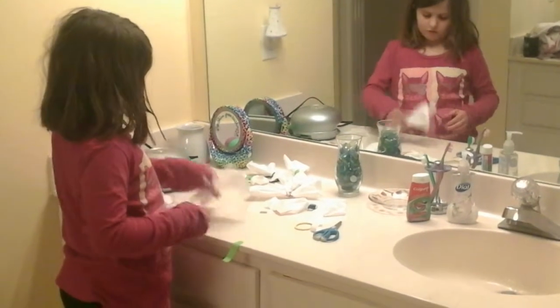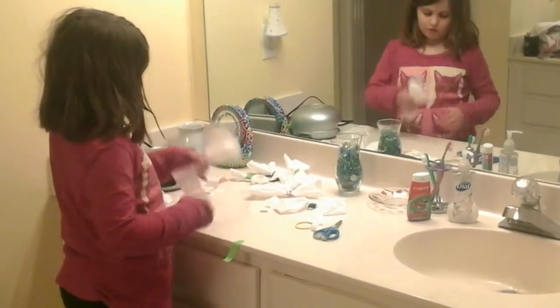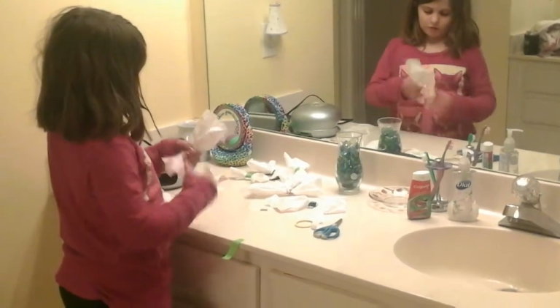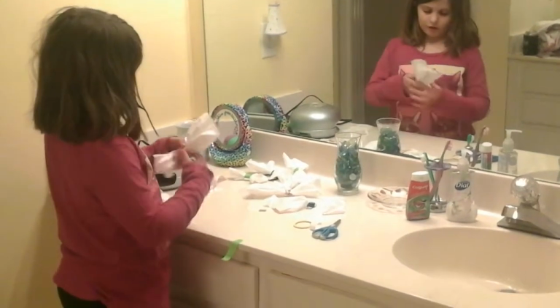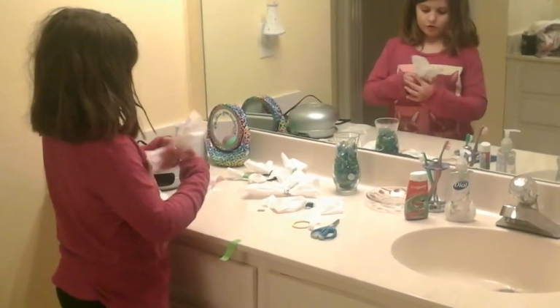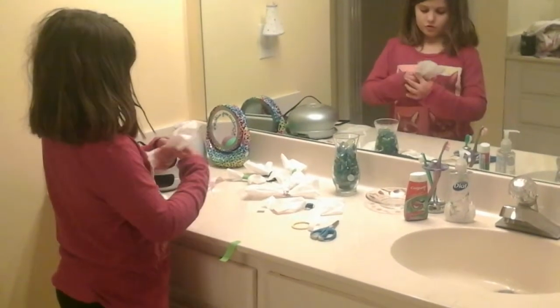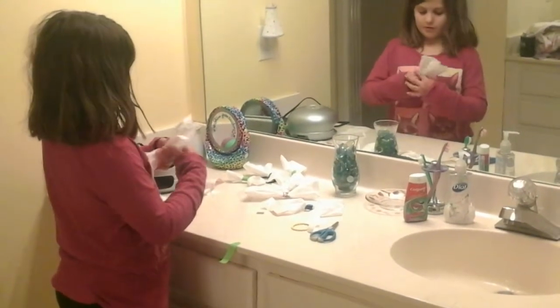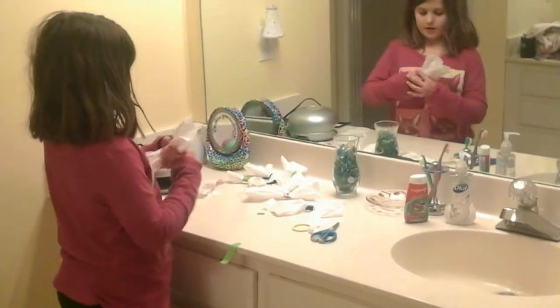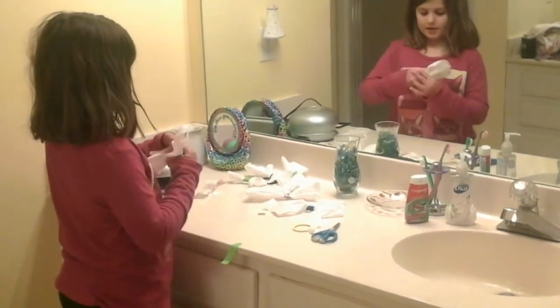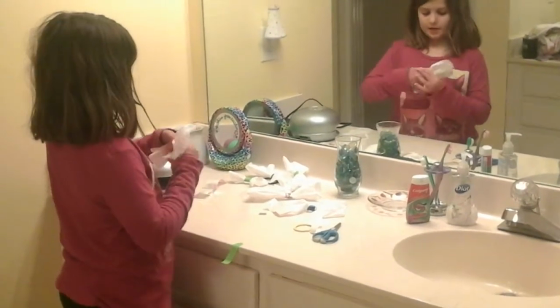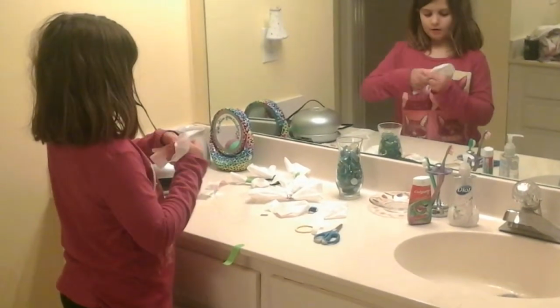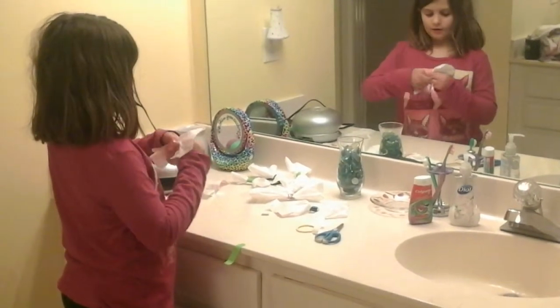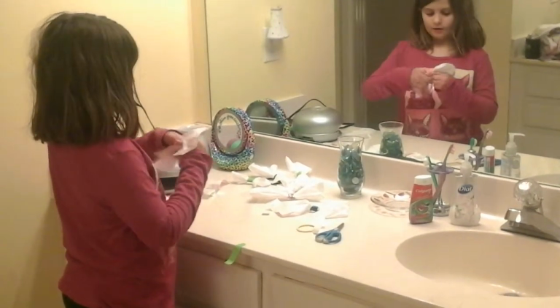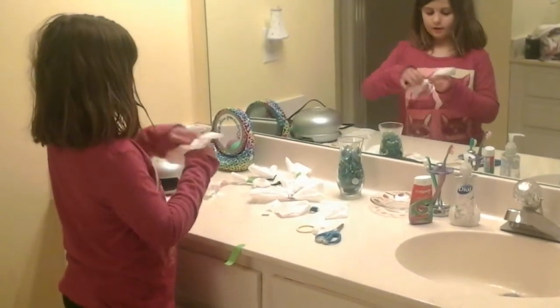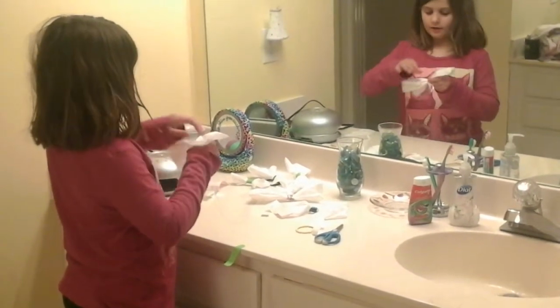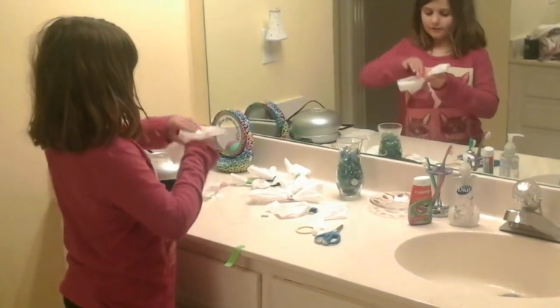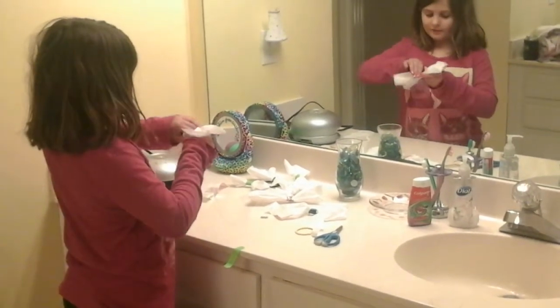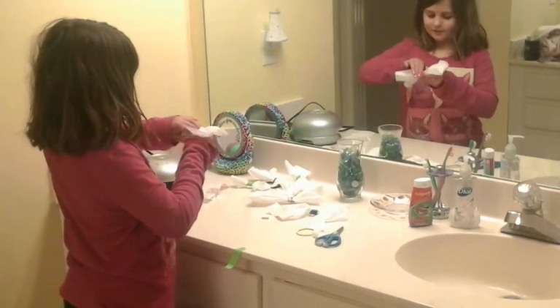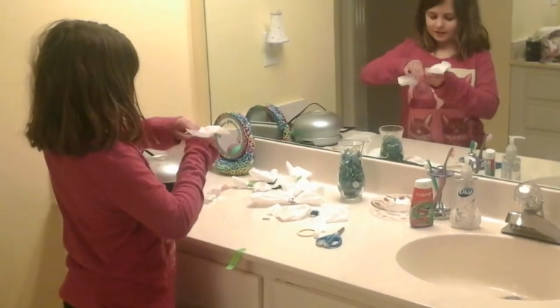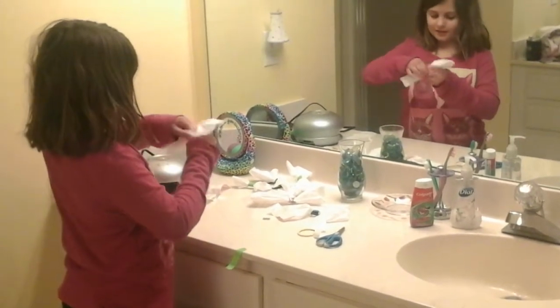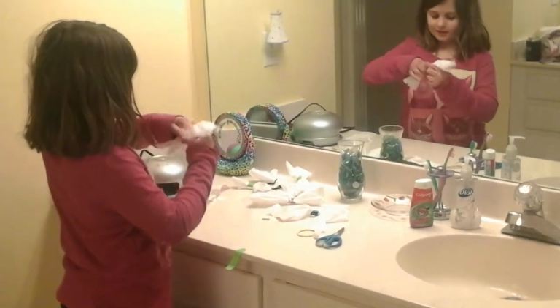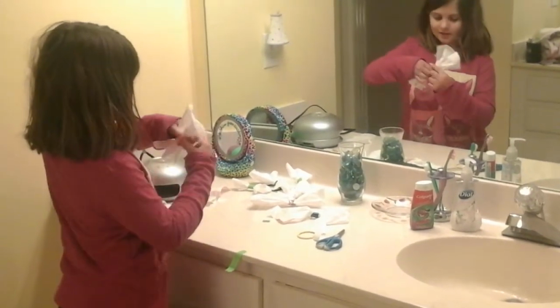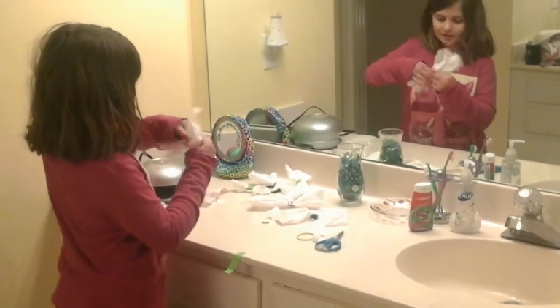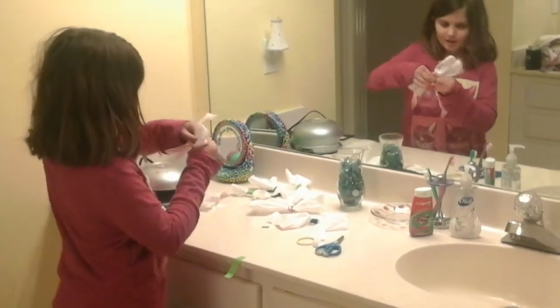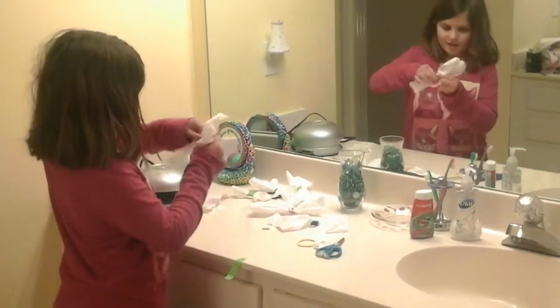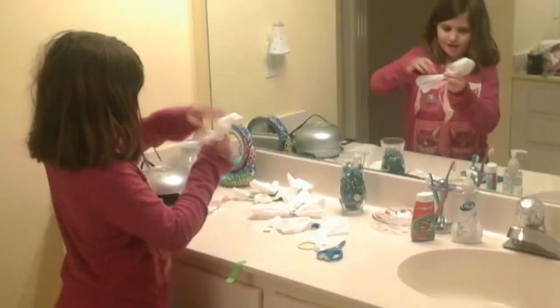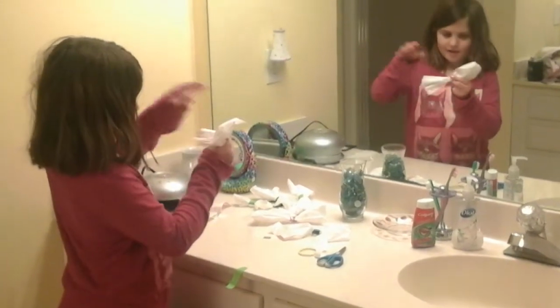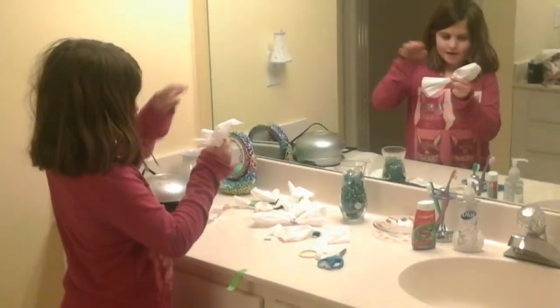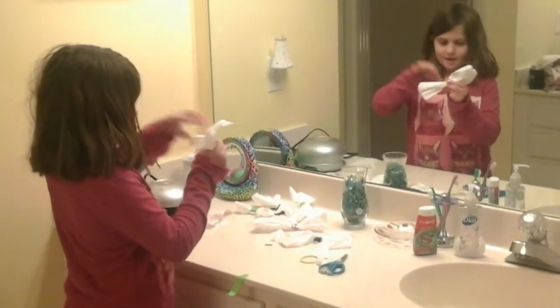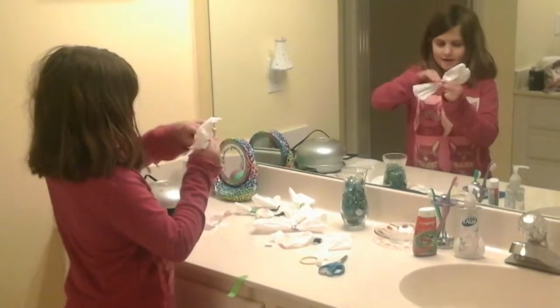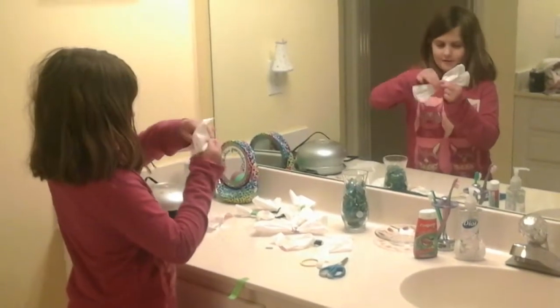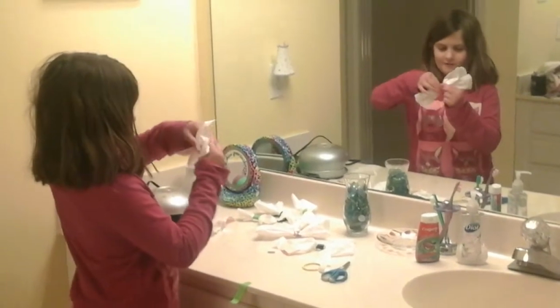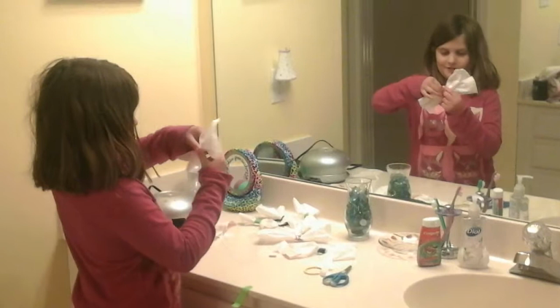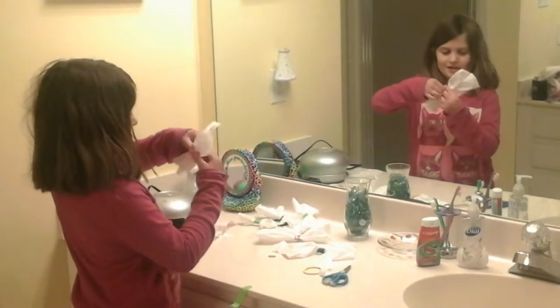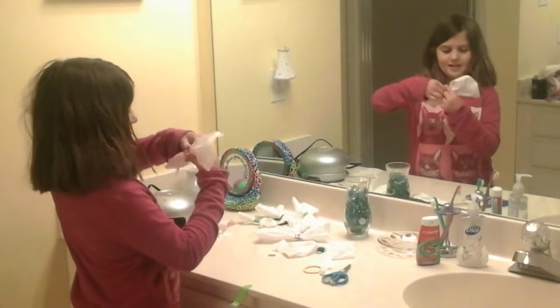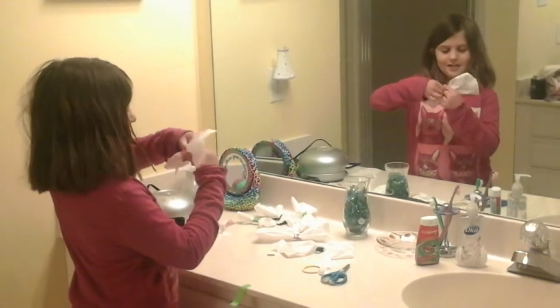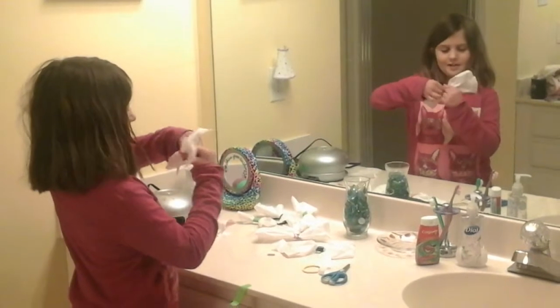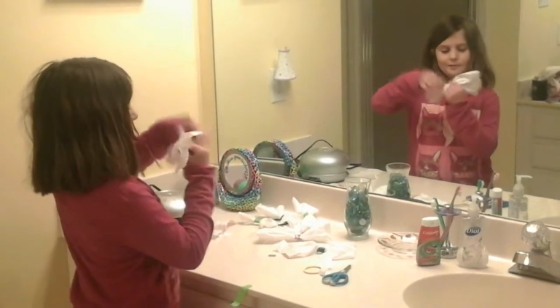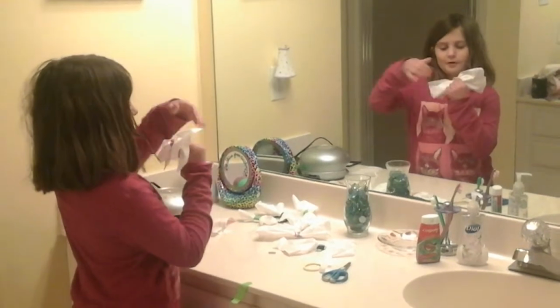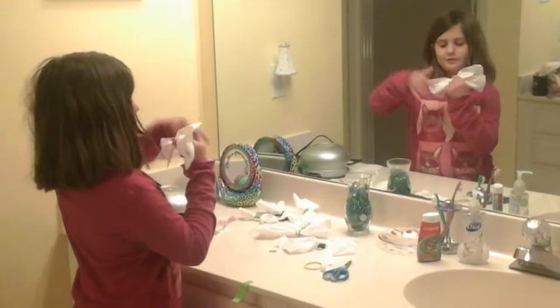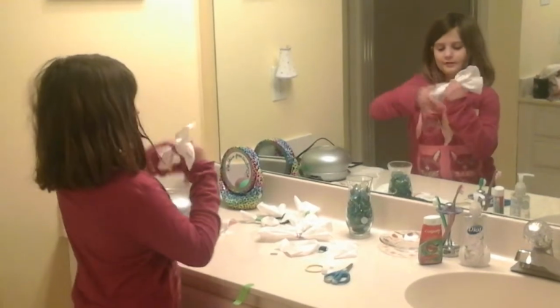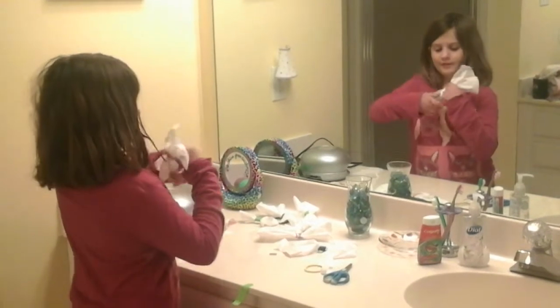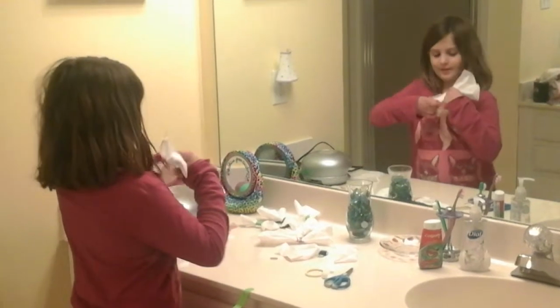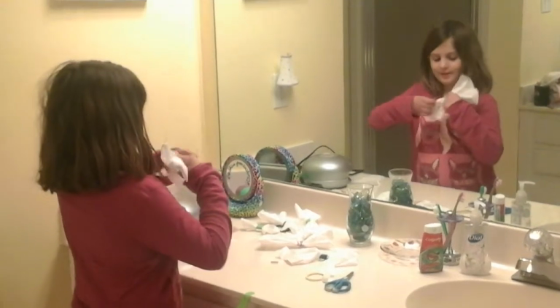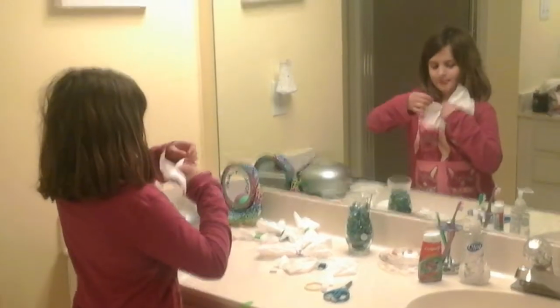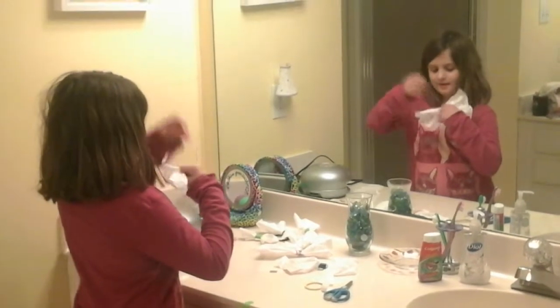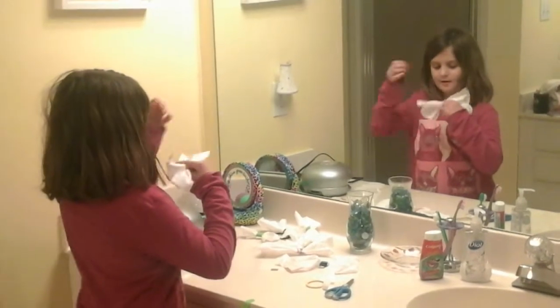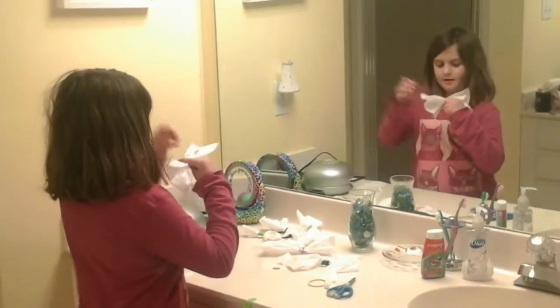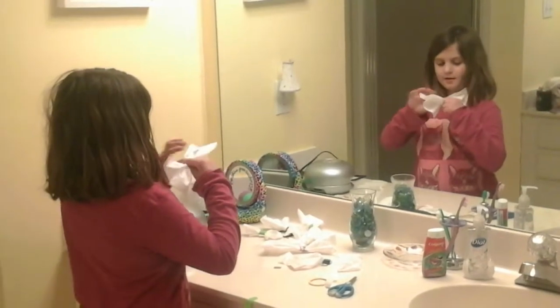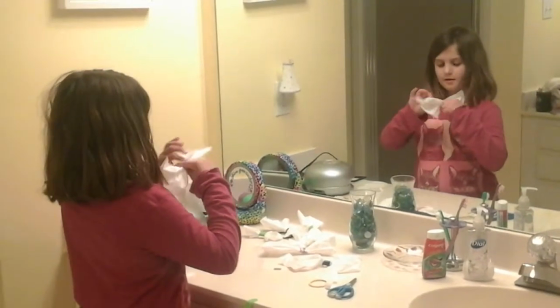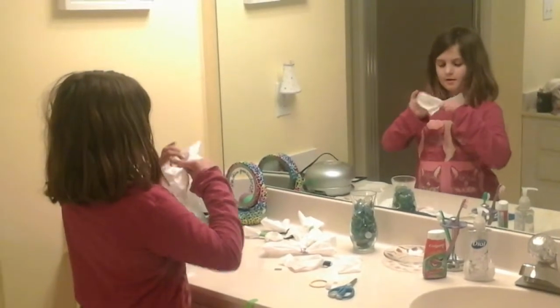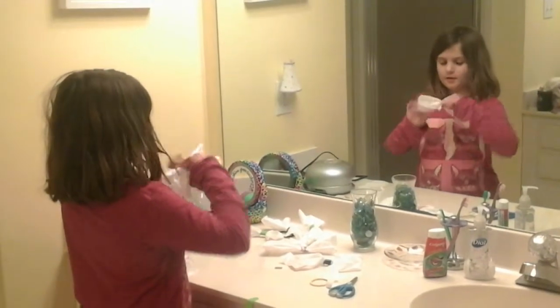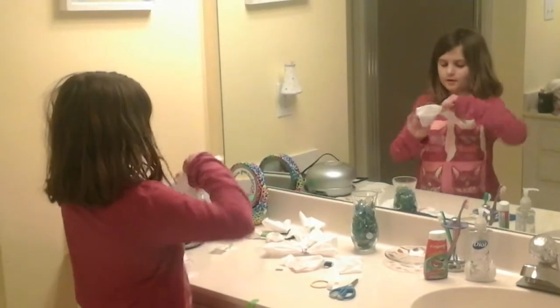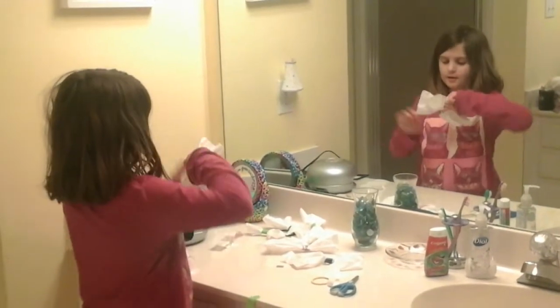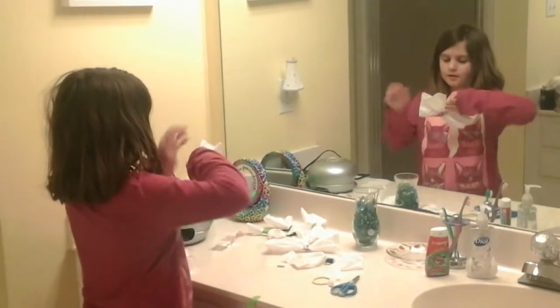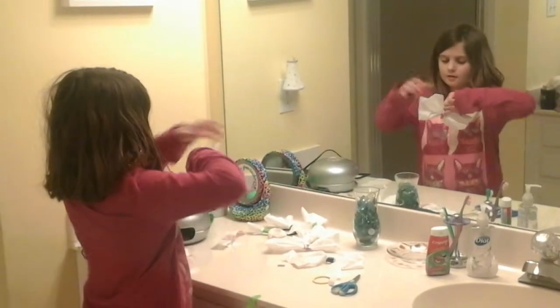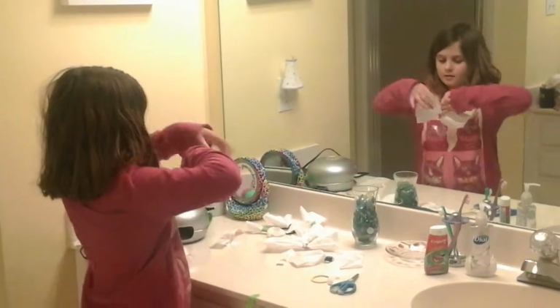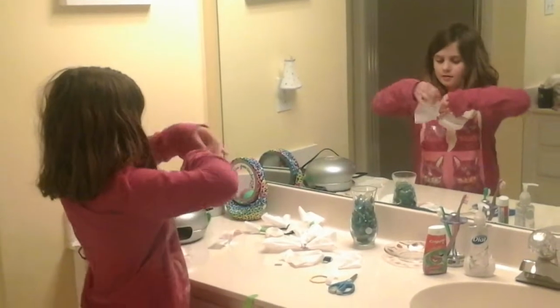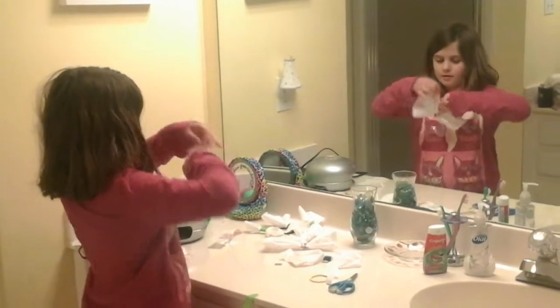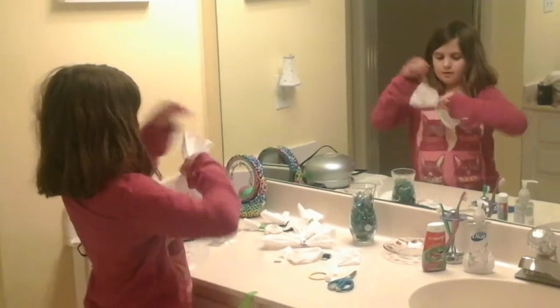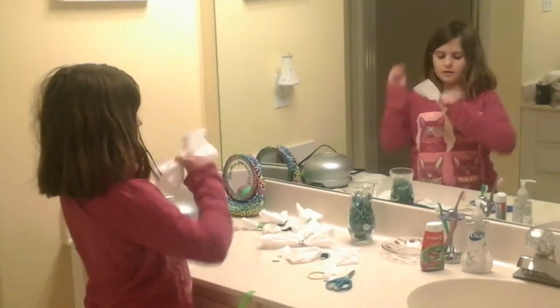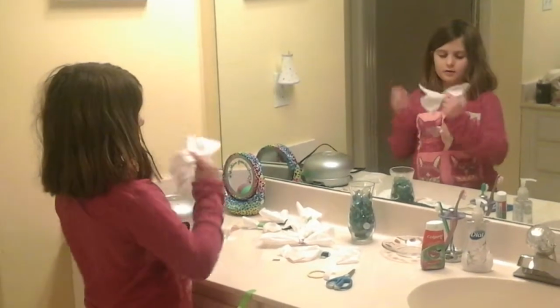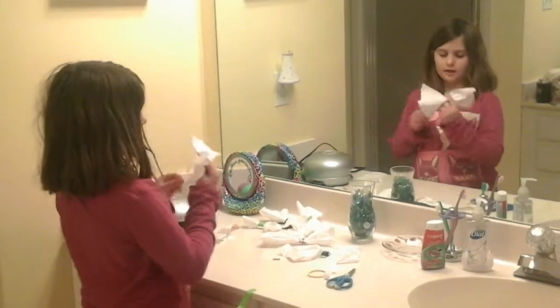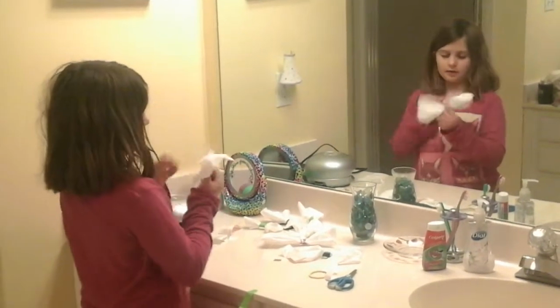Put your band-aid on. If you want to get your bowie, then put your bowie like that.